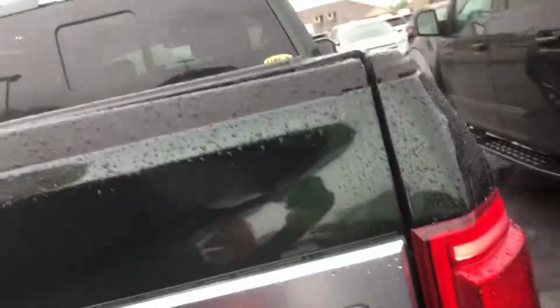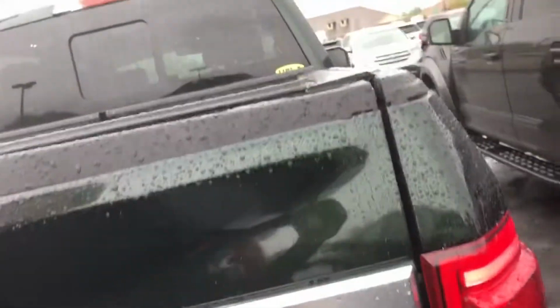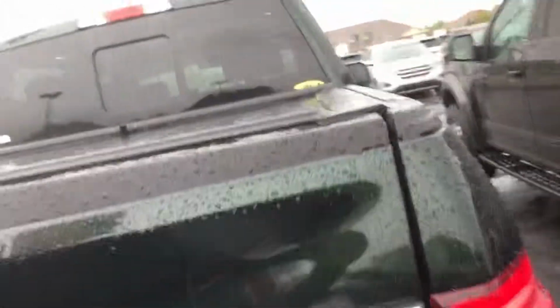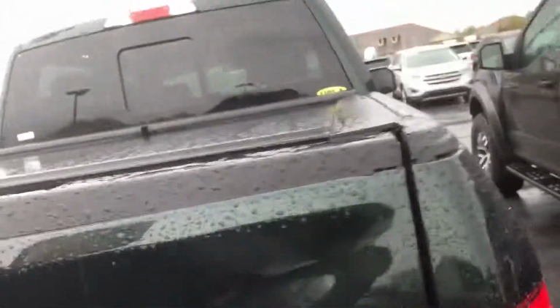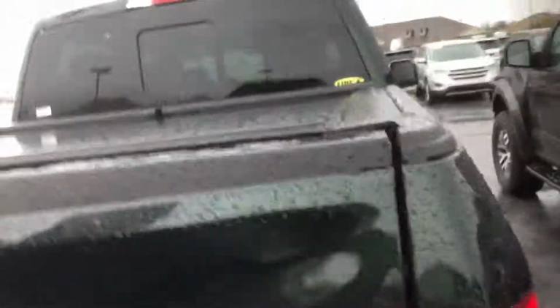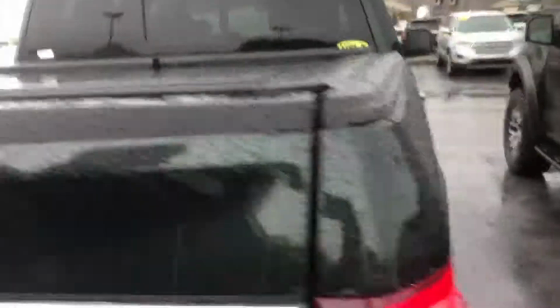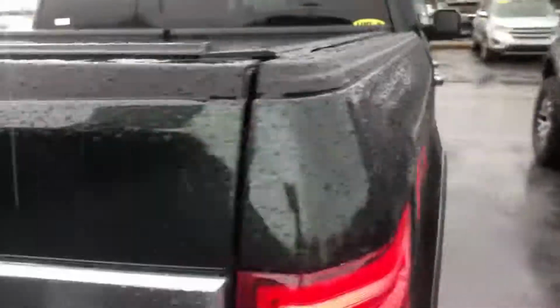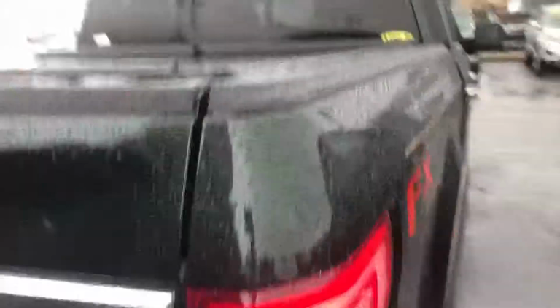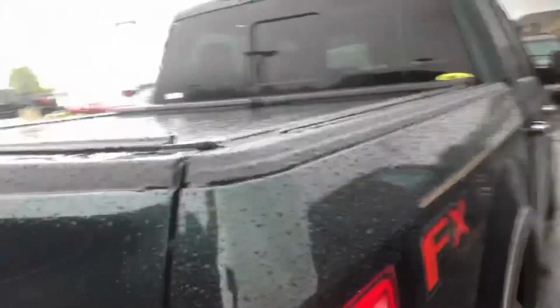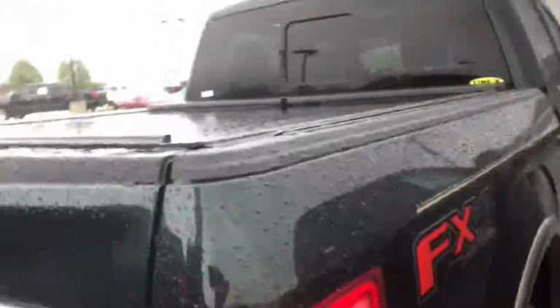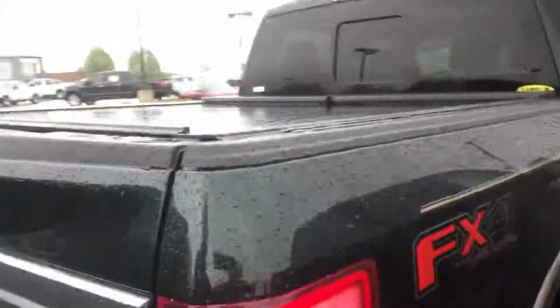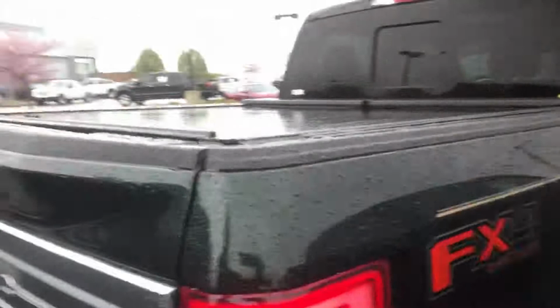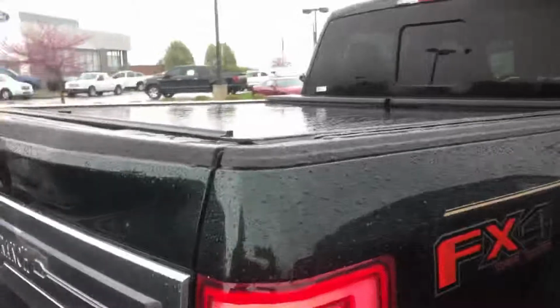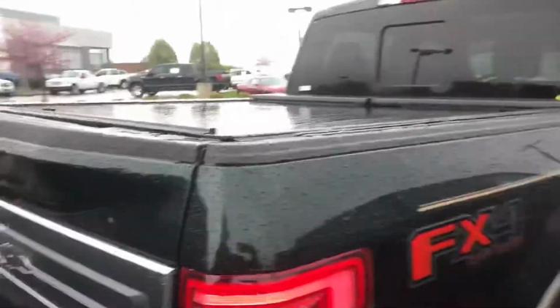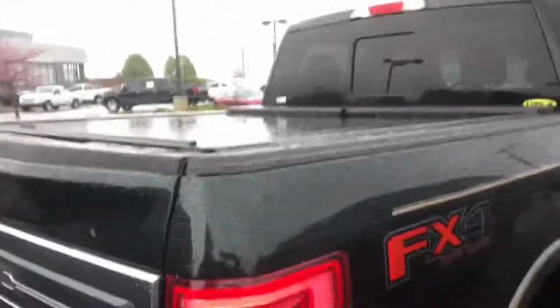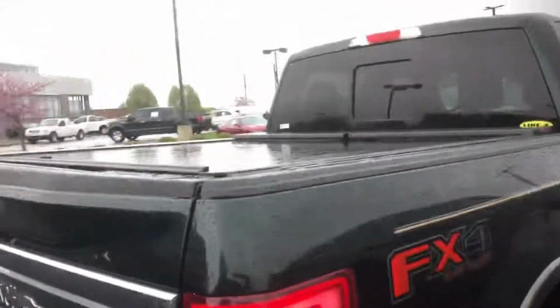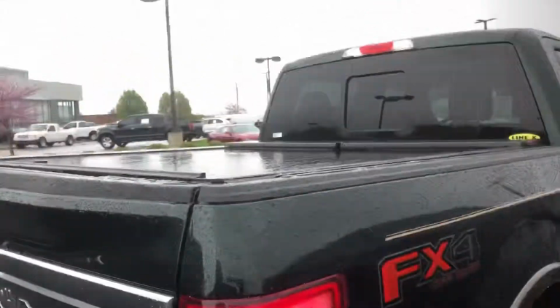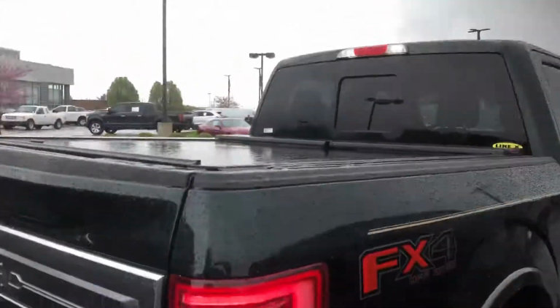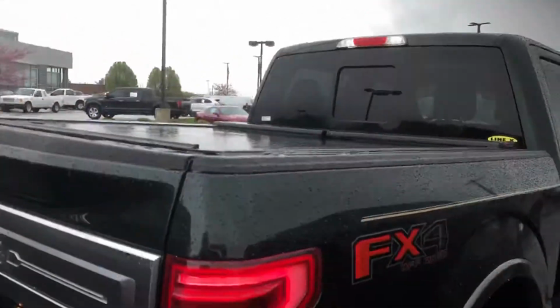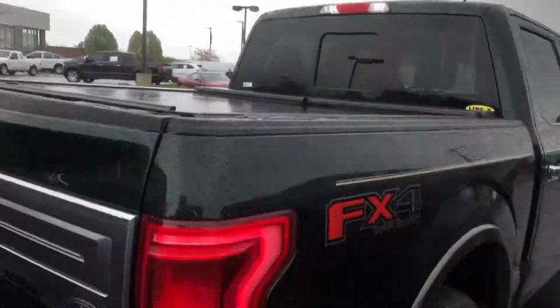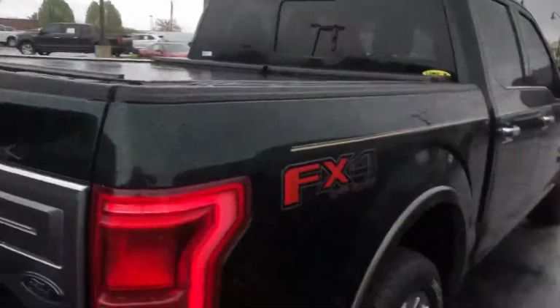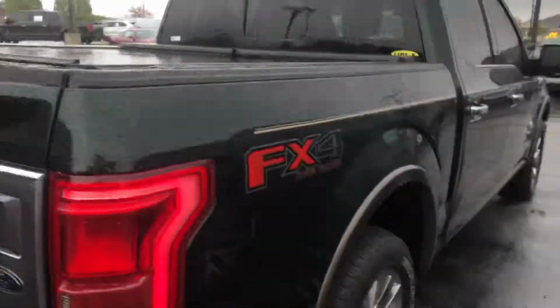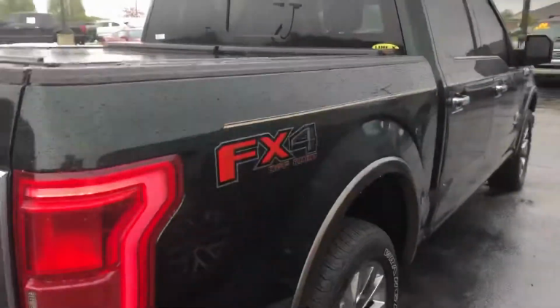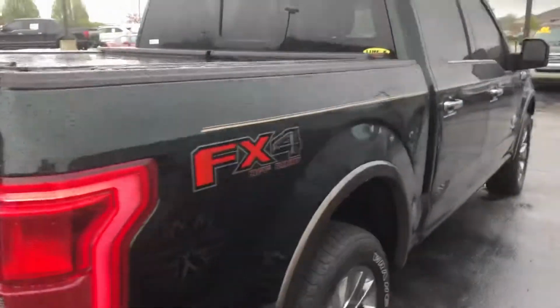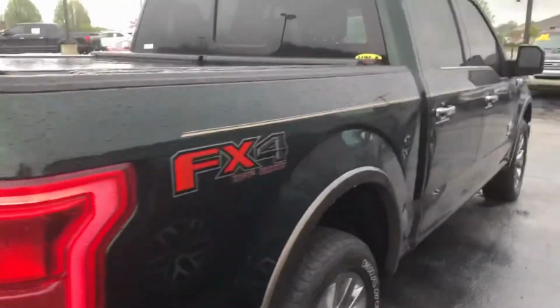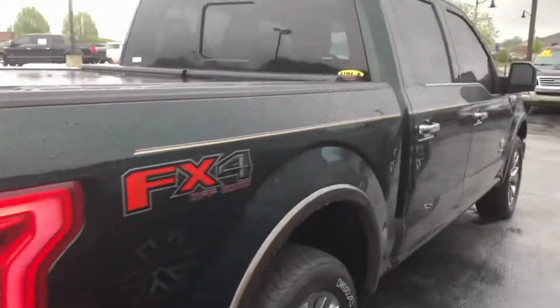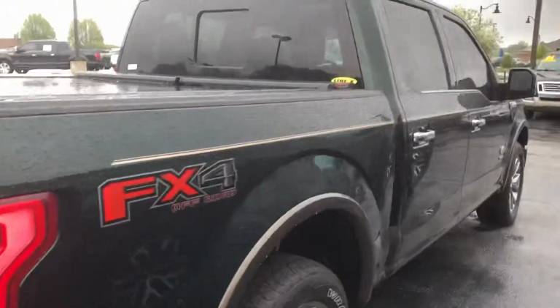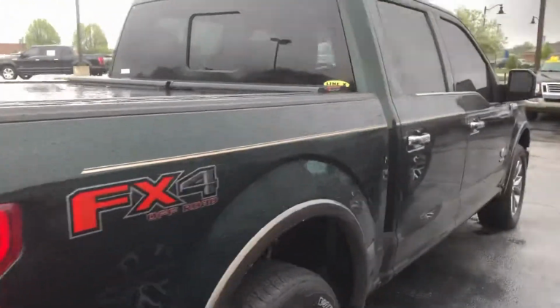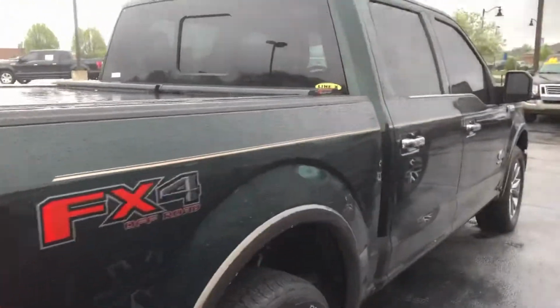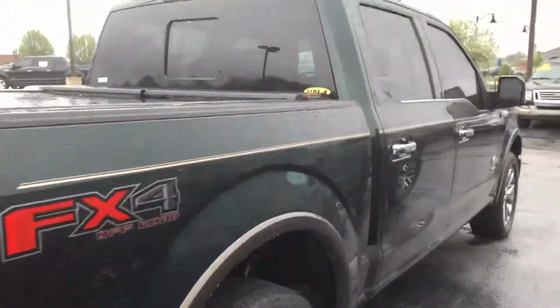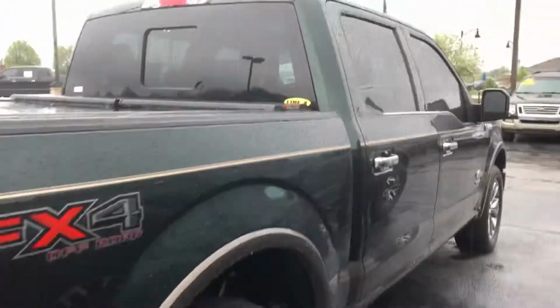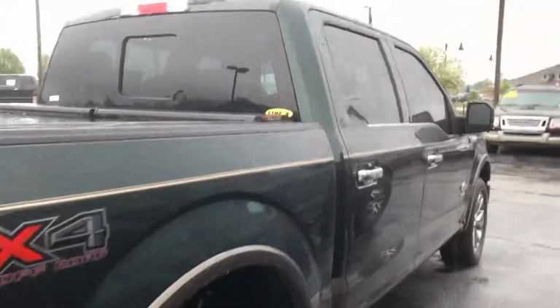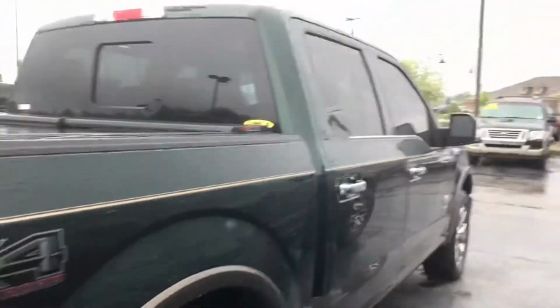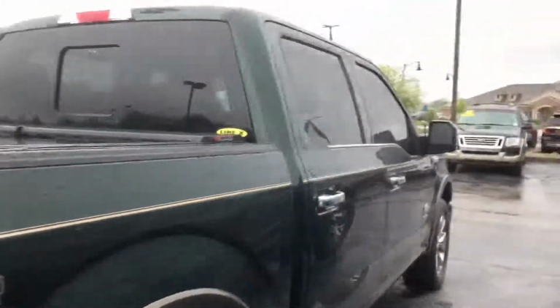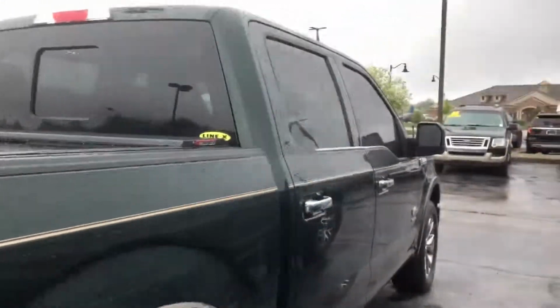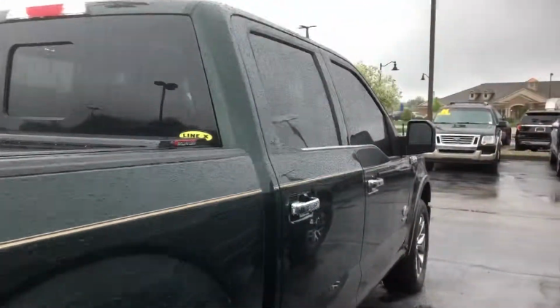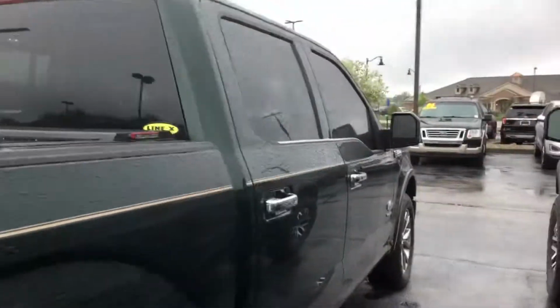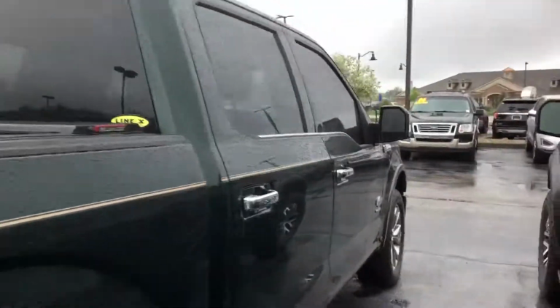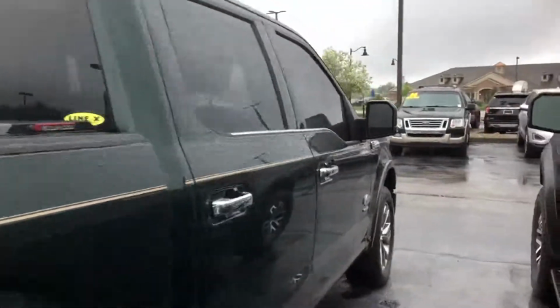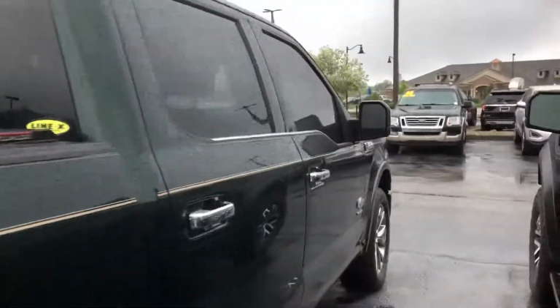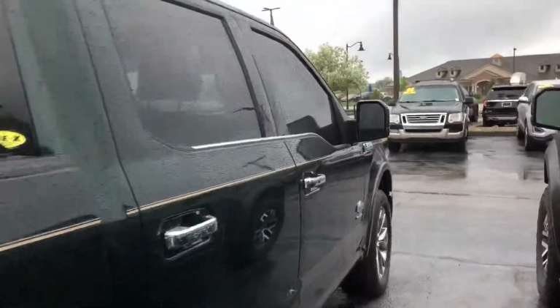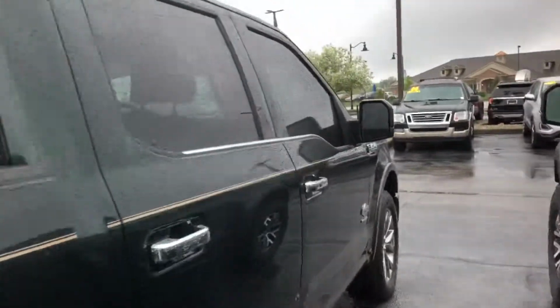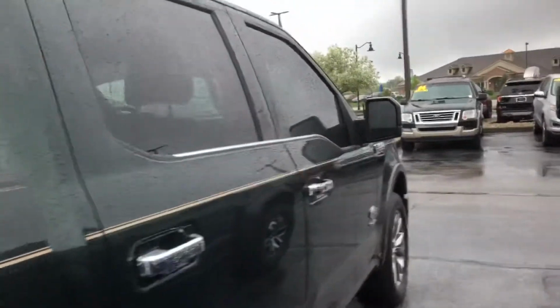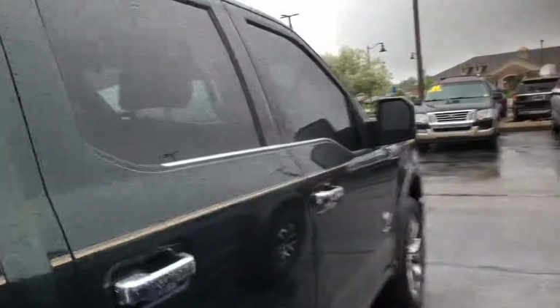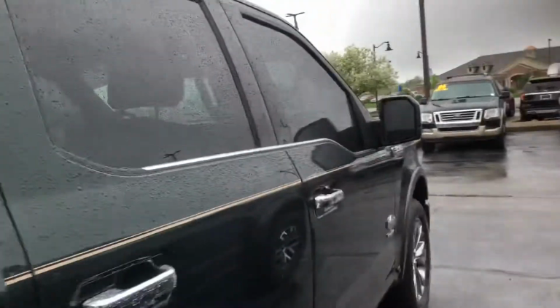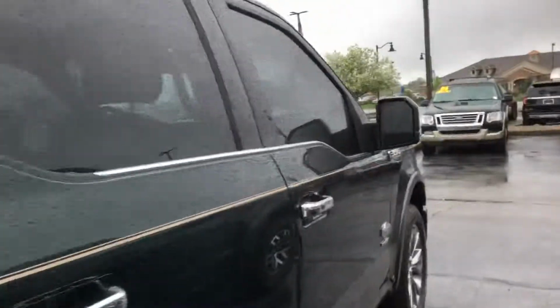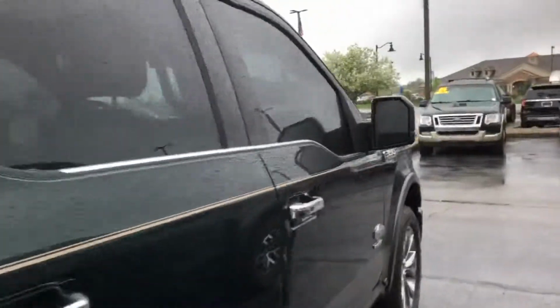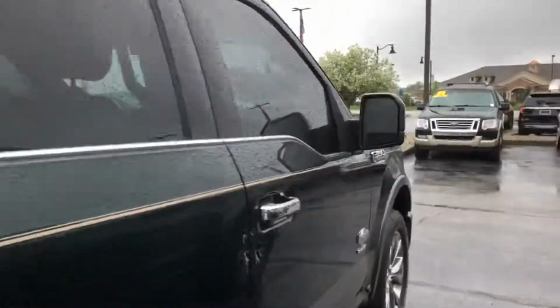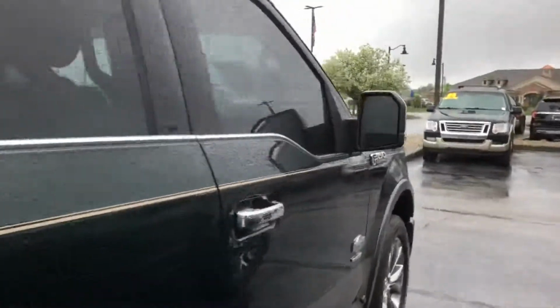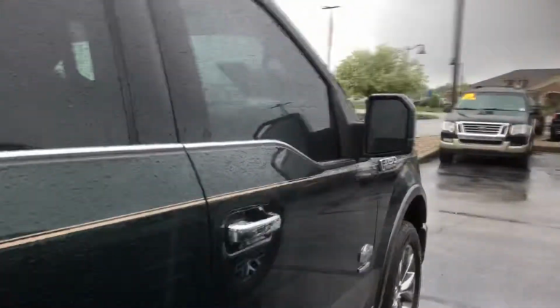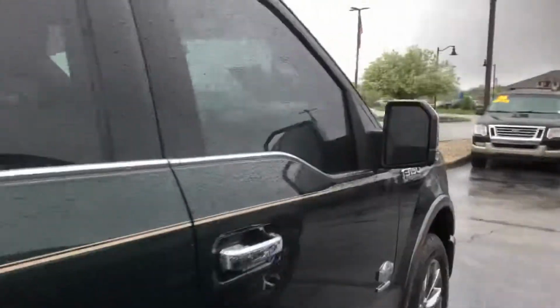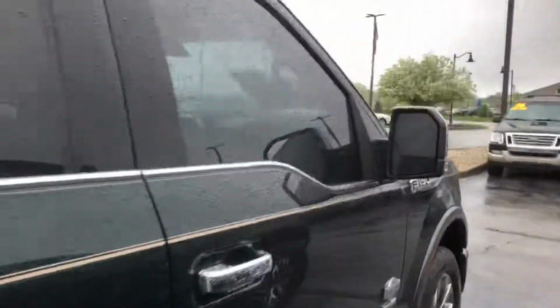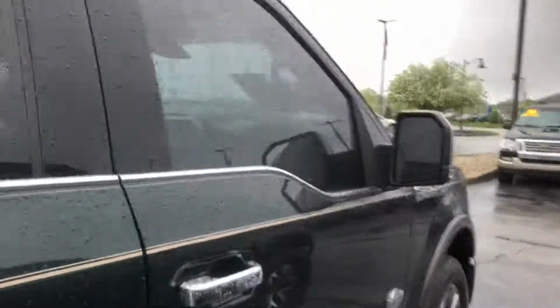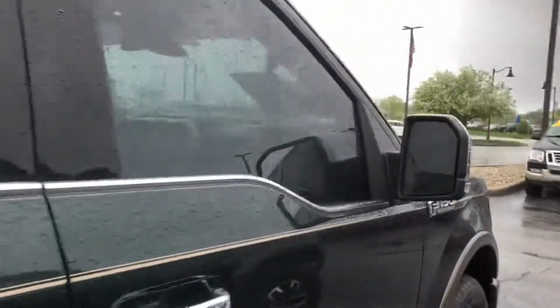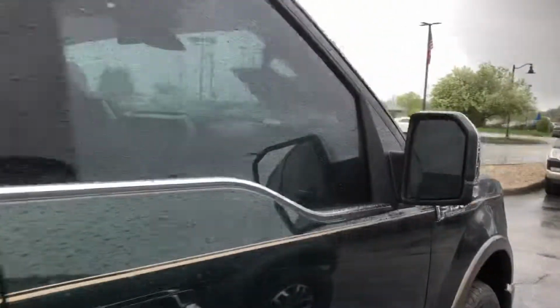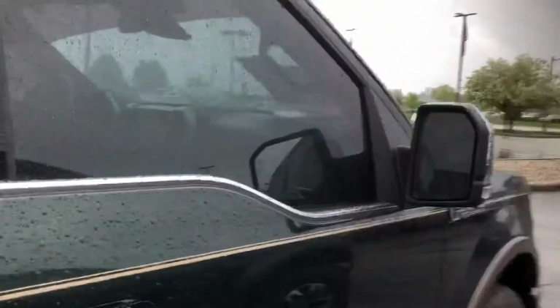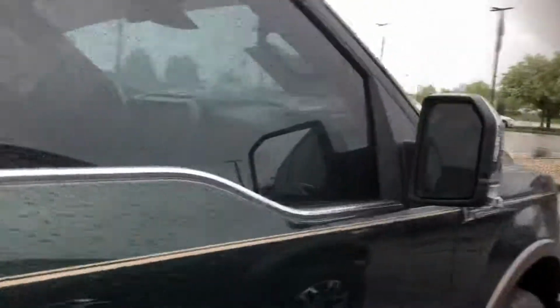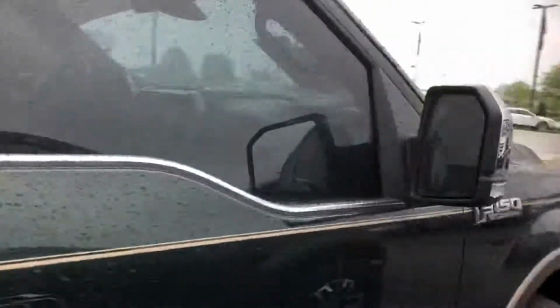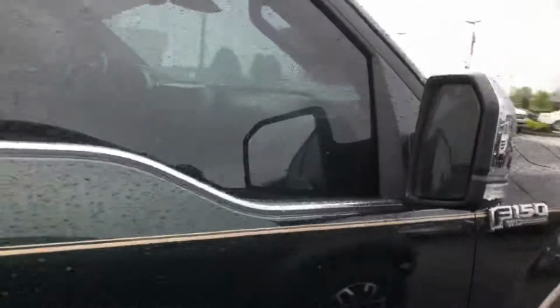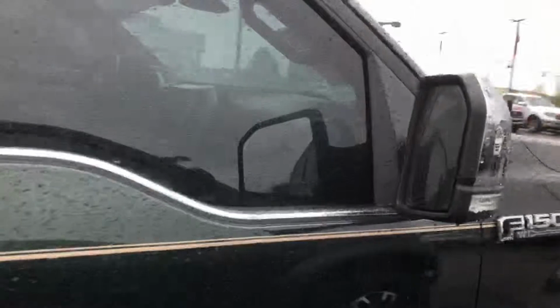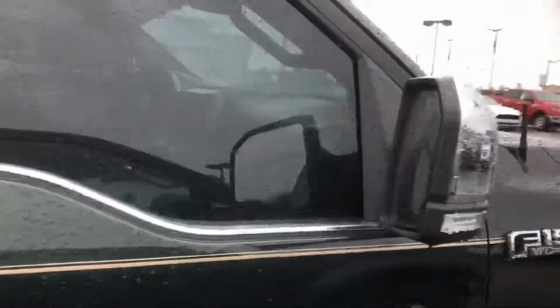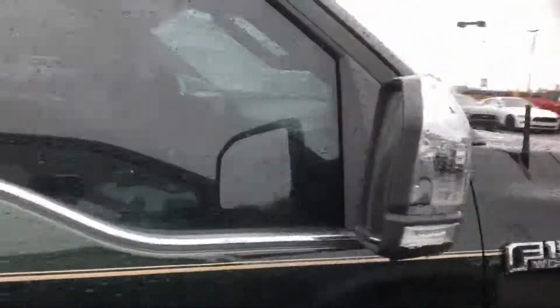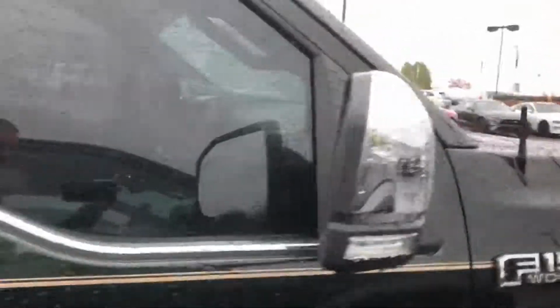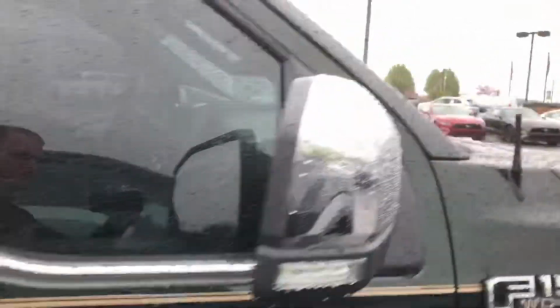It's a really nice looking truck. It has a Line-X spray-in liner, EcoBoost engine, and King Ranch trim.